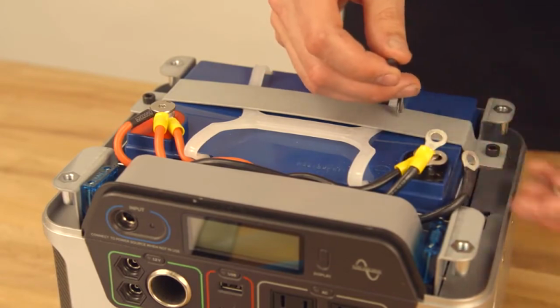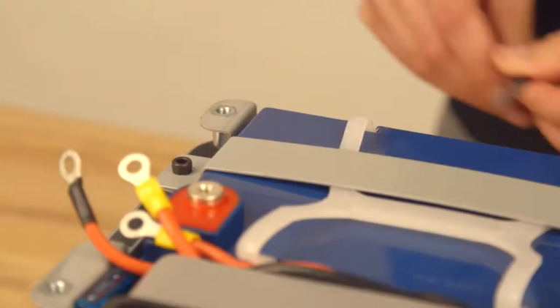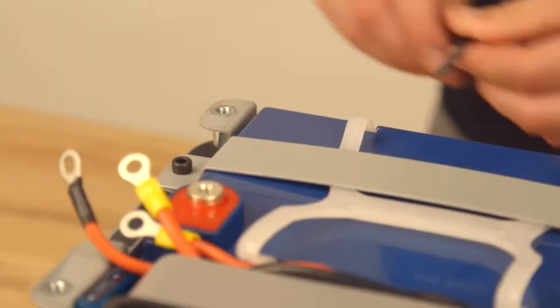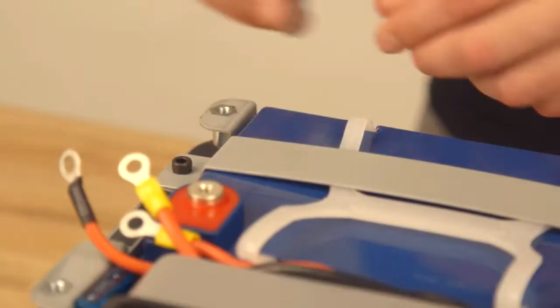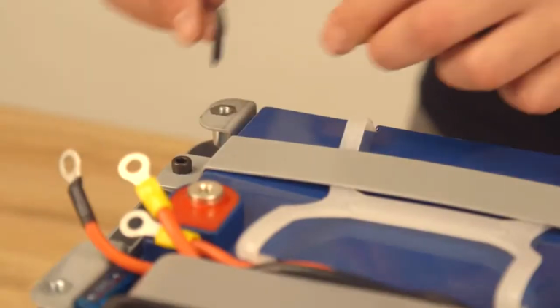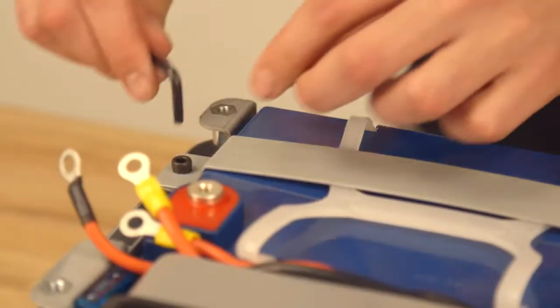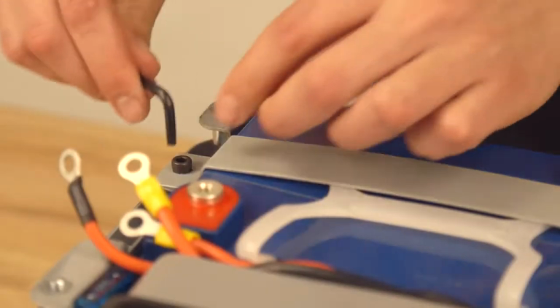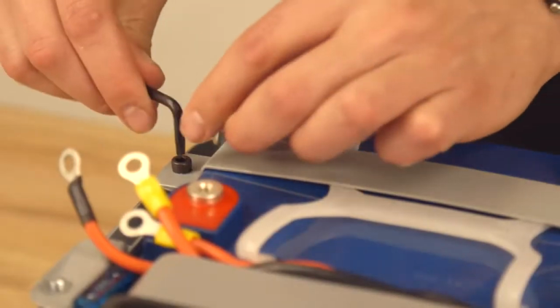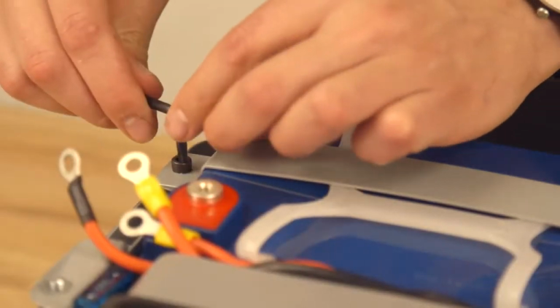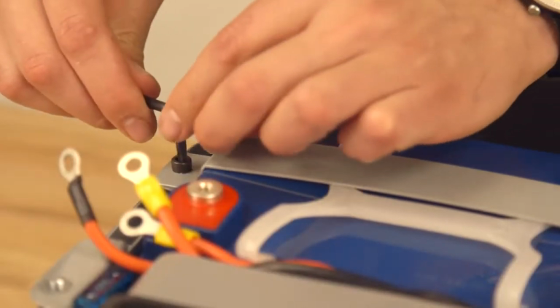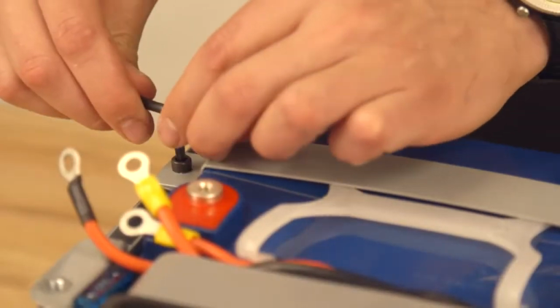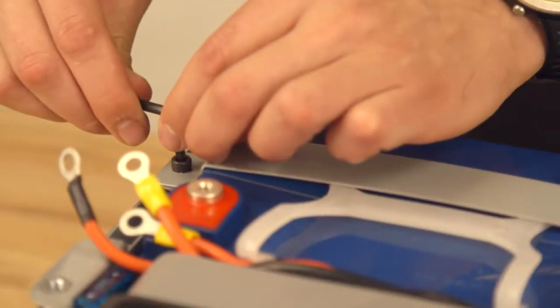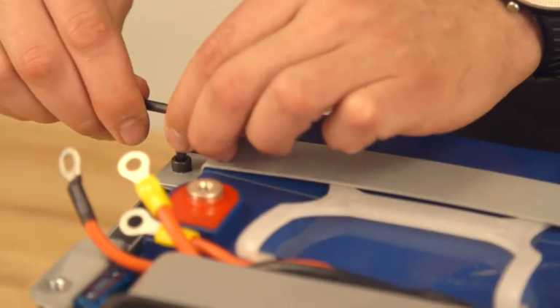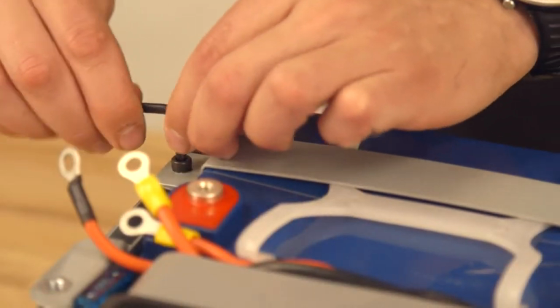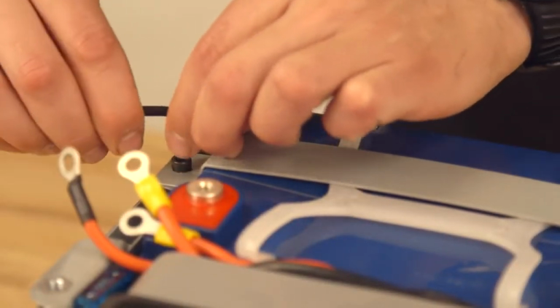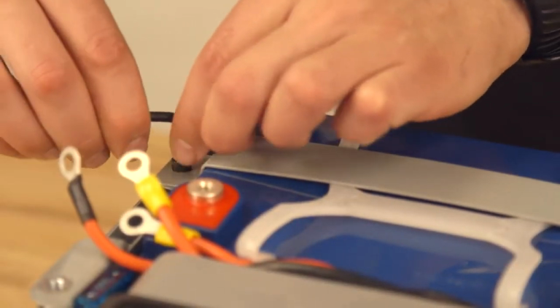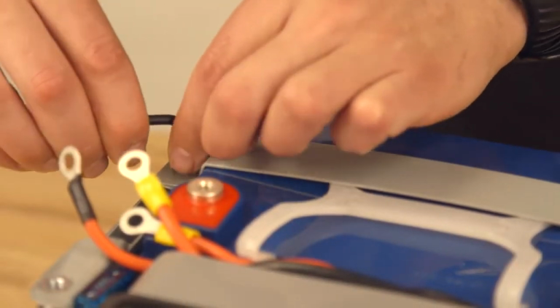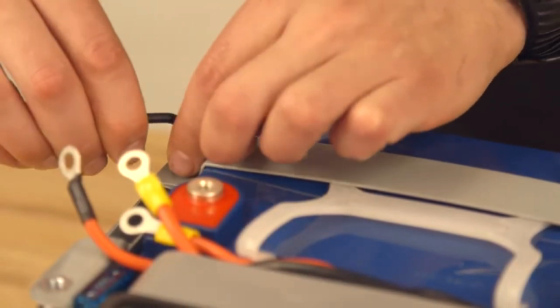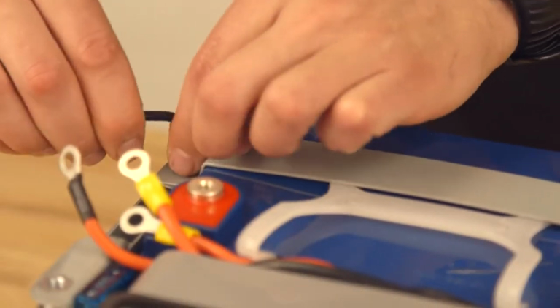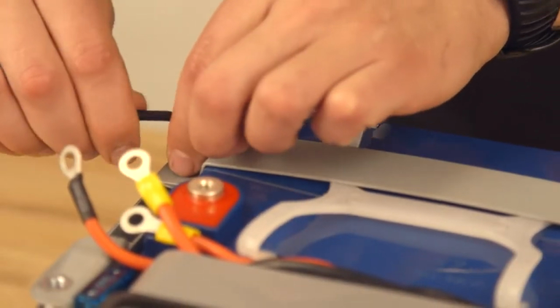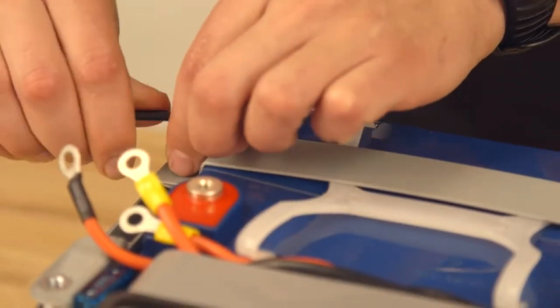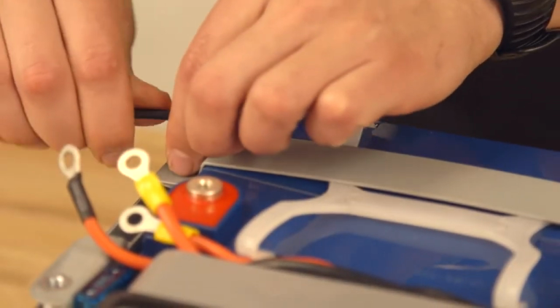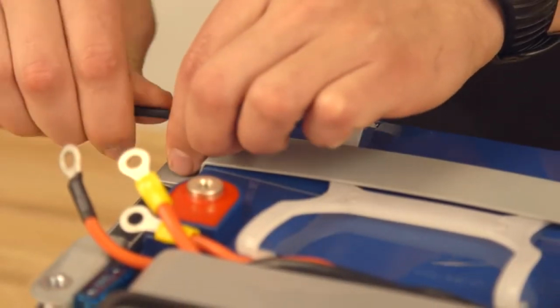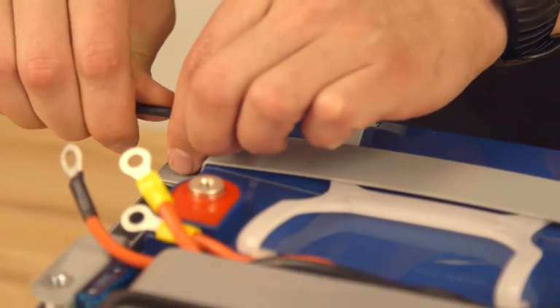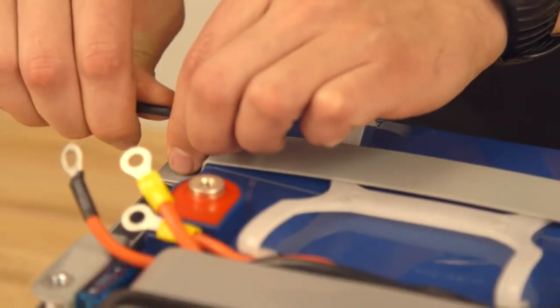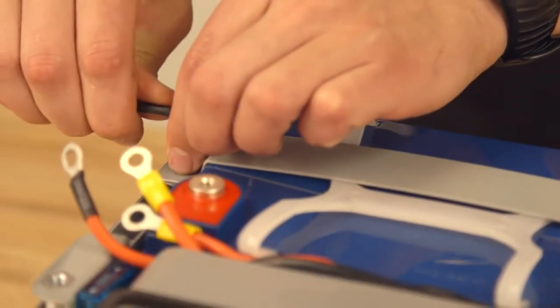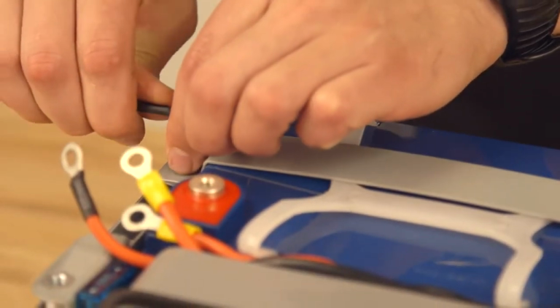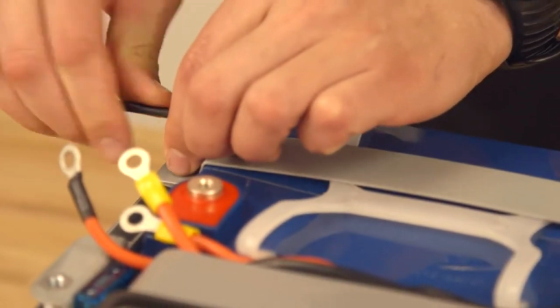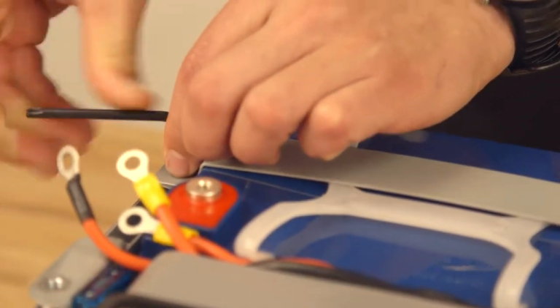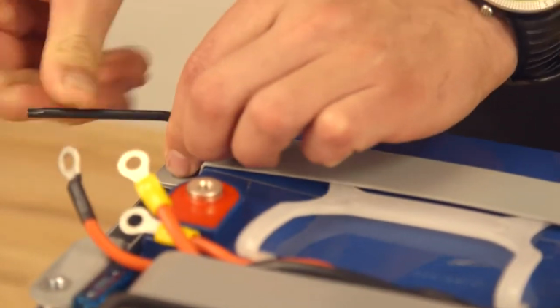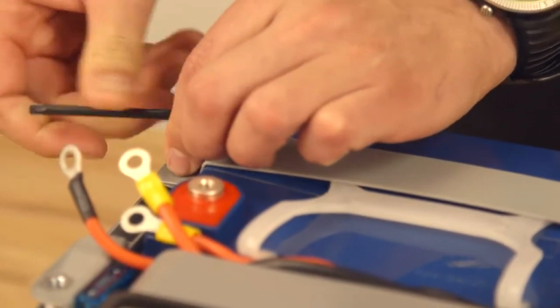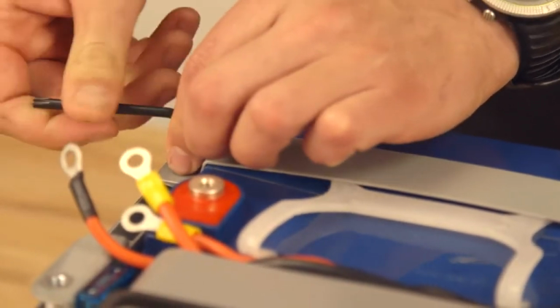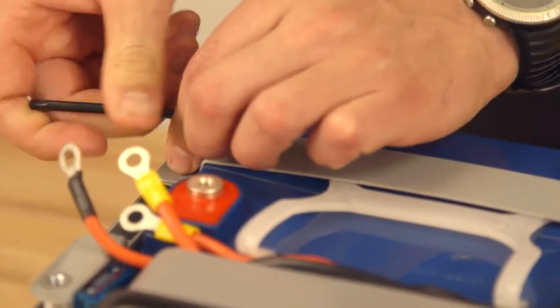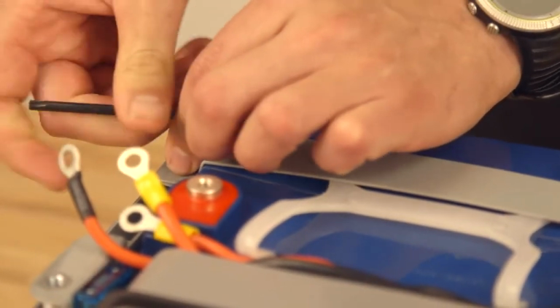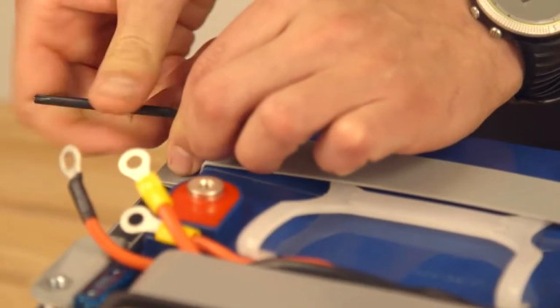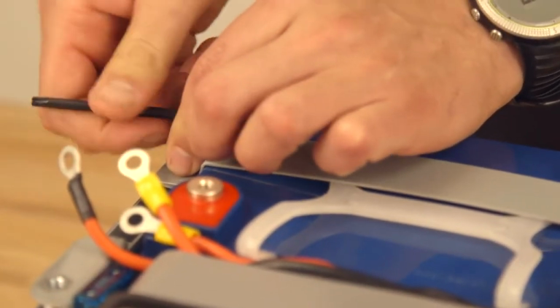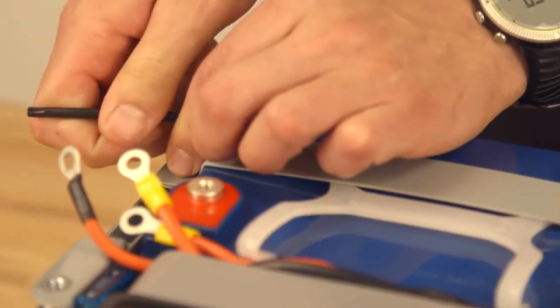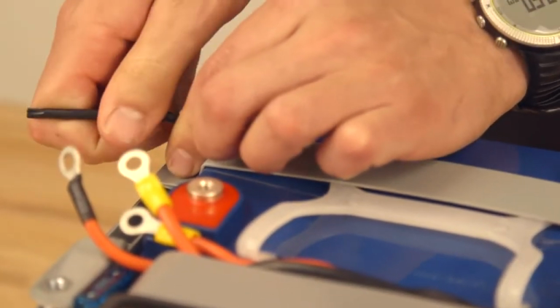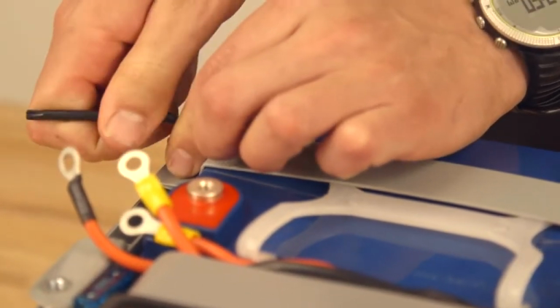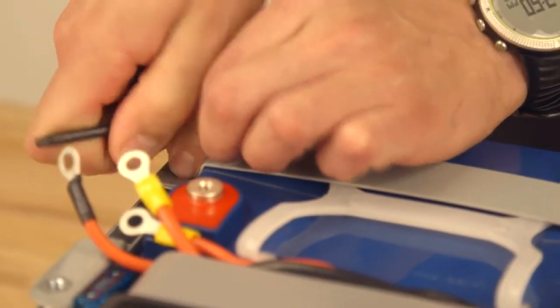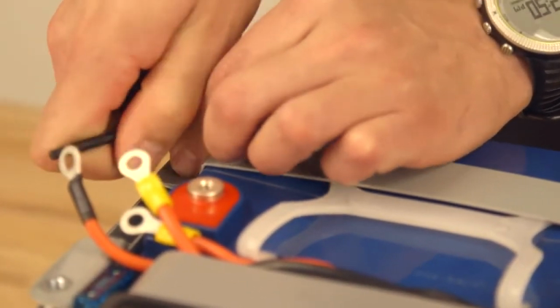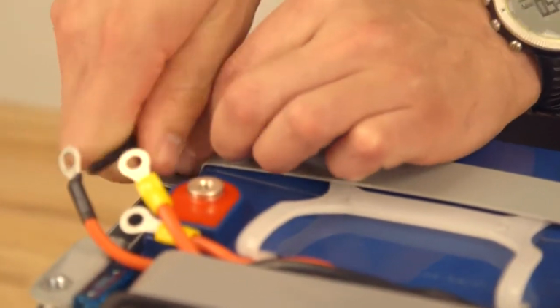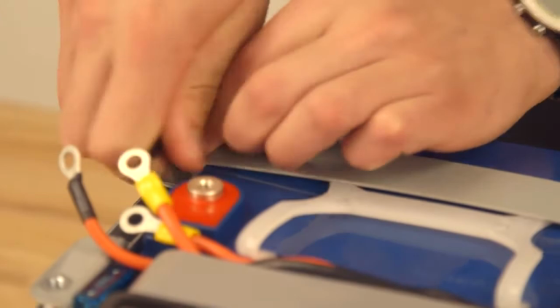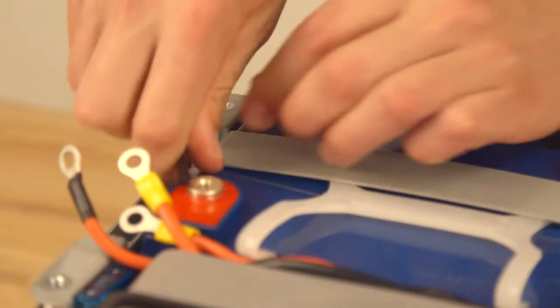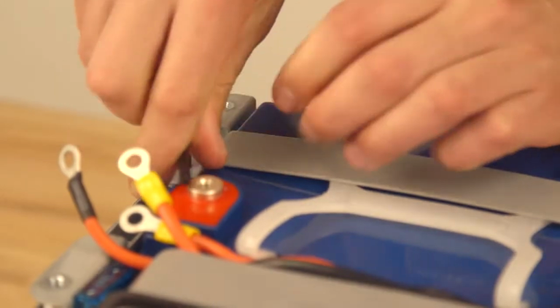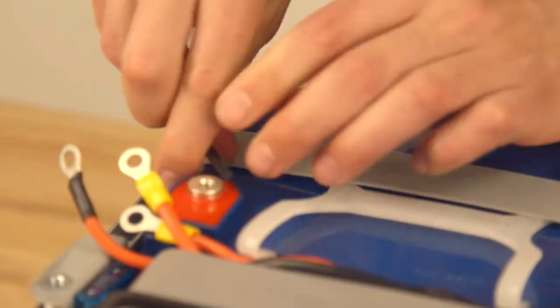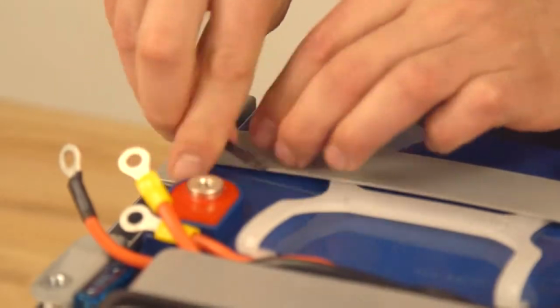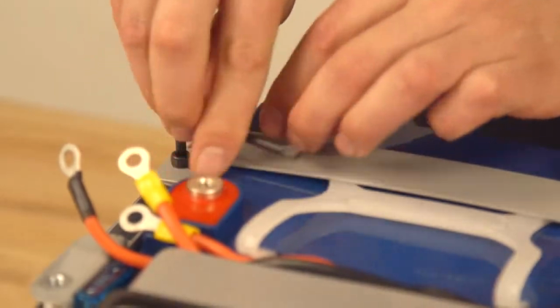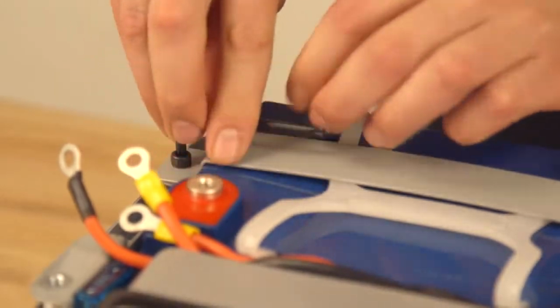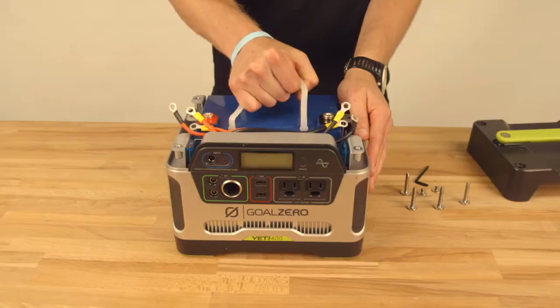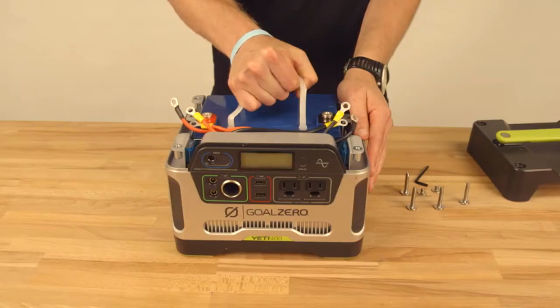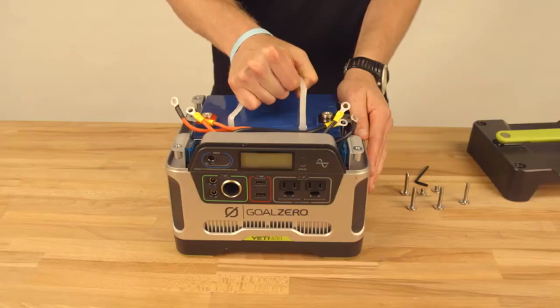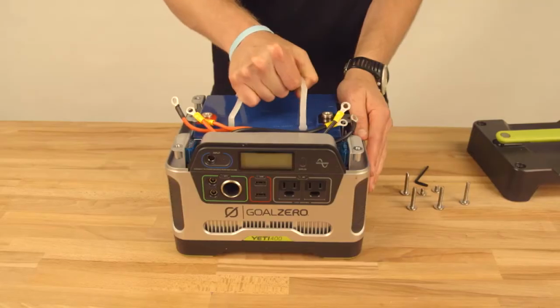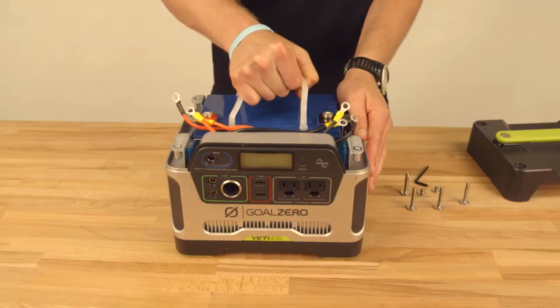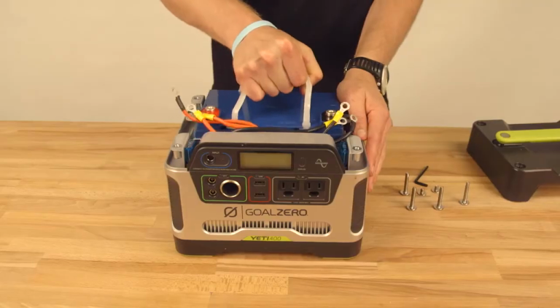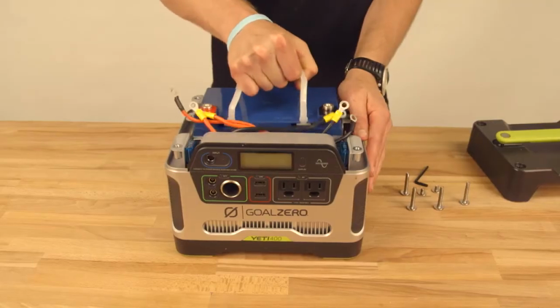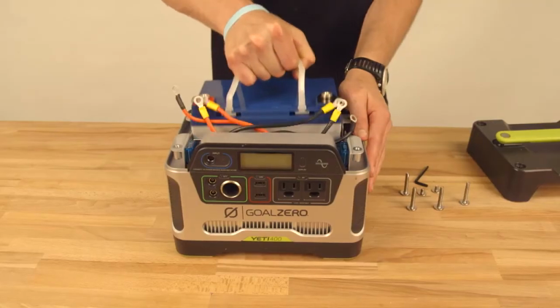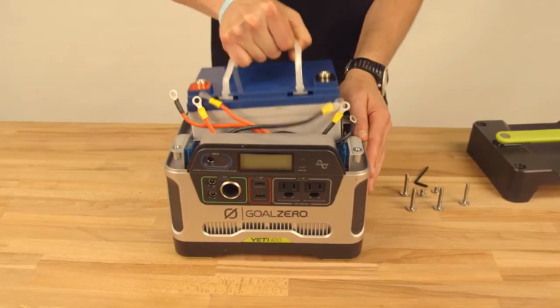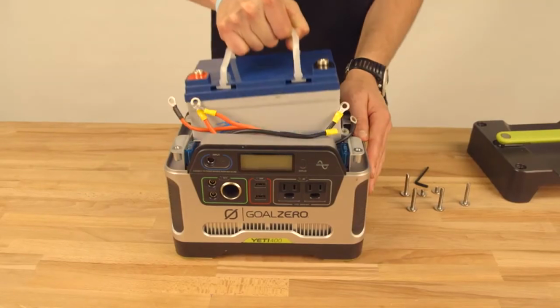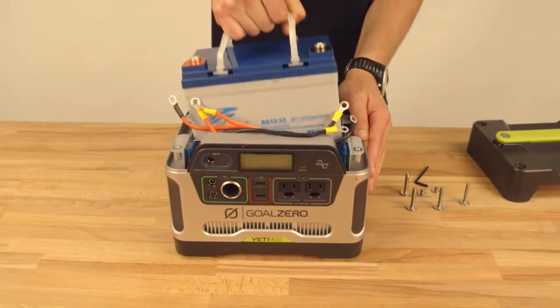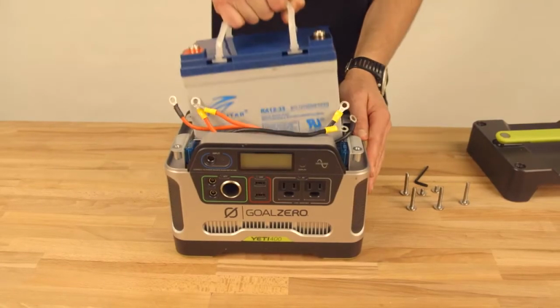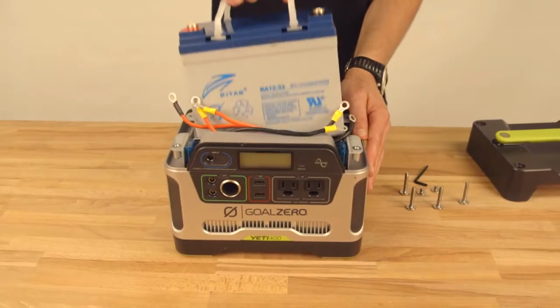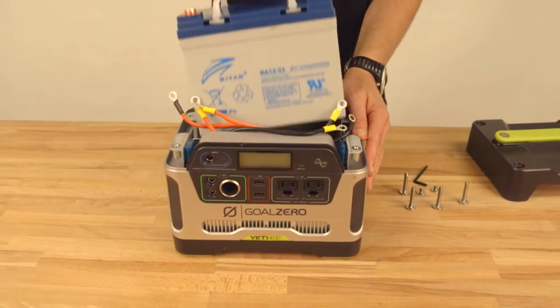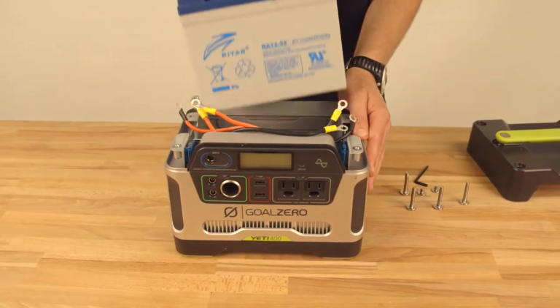Next, there's a bar holding in your battery. Loosen the bar and remove it. Finally, remove the battery from the Yeti.